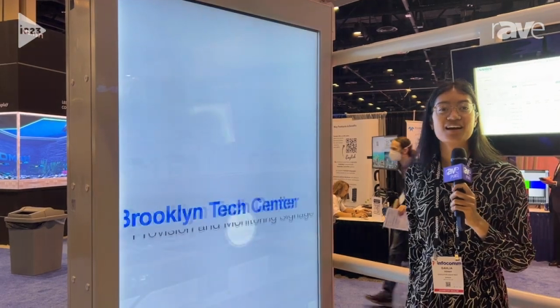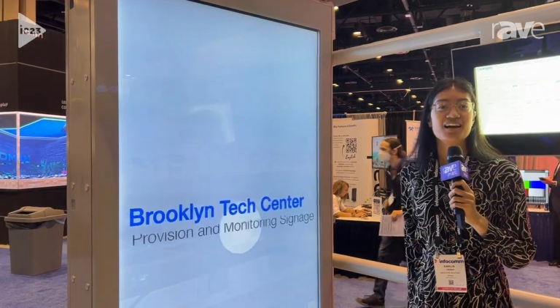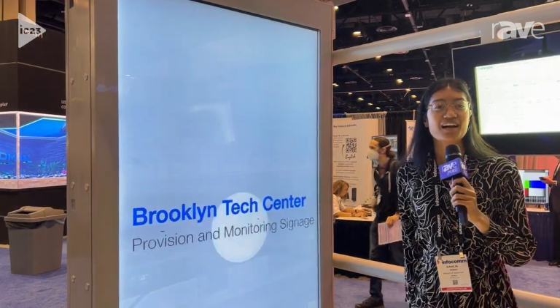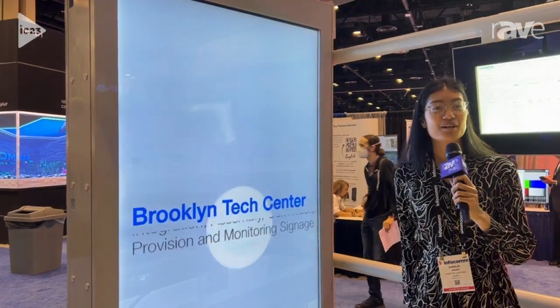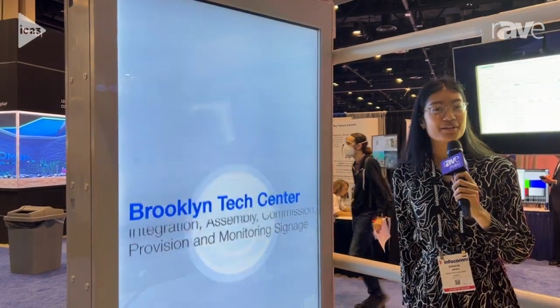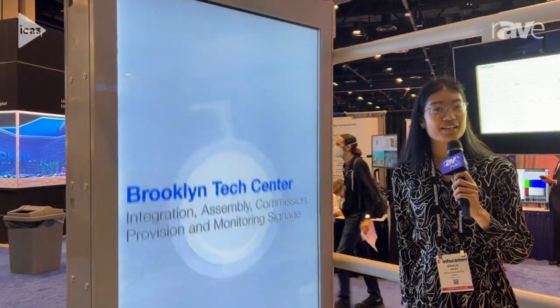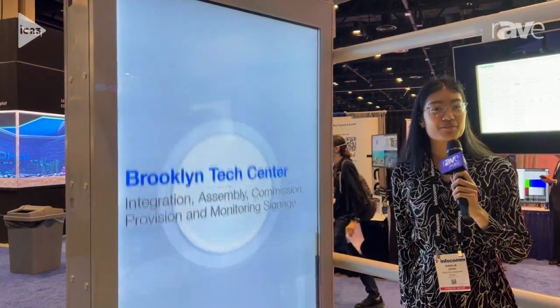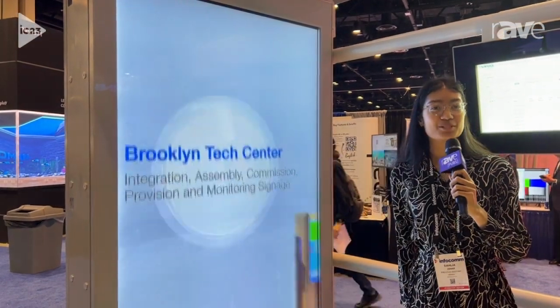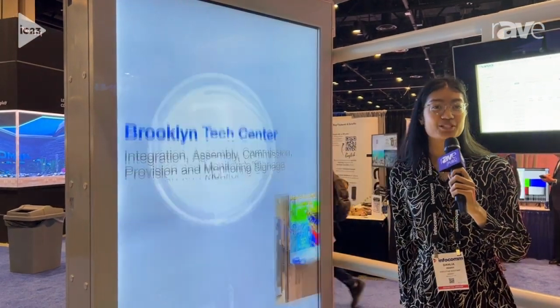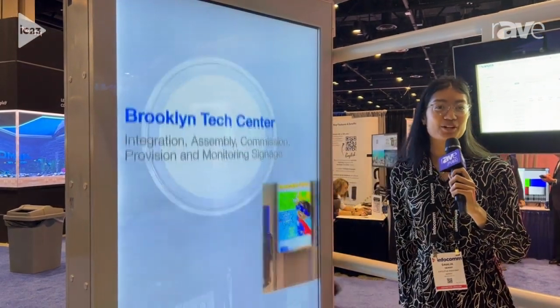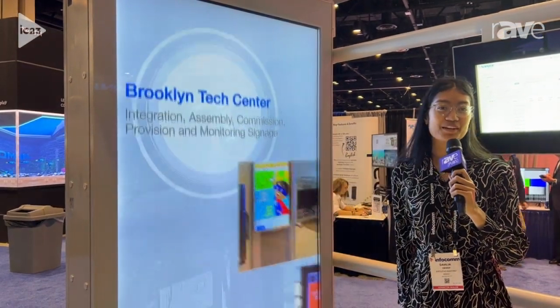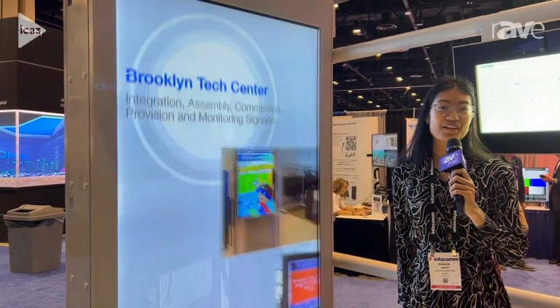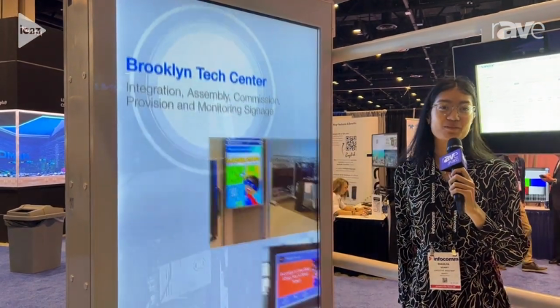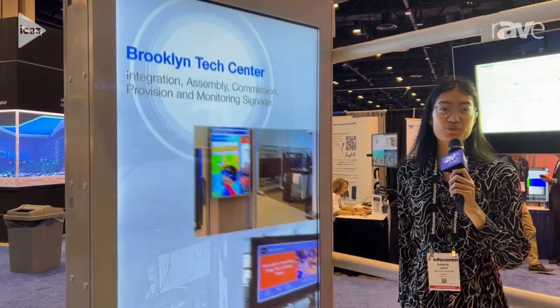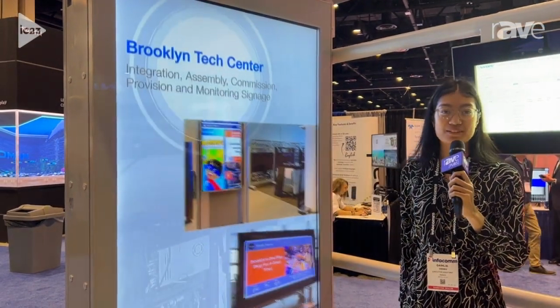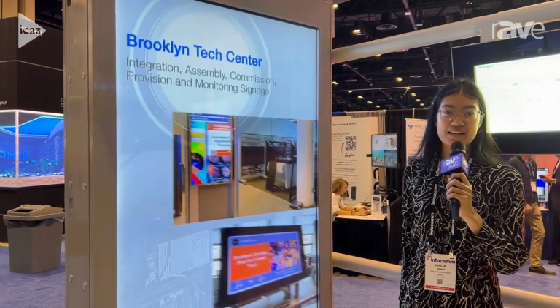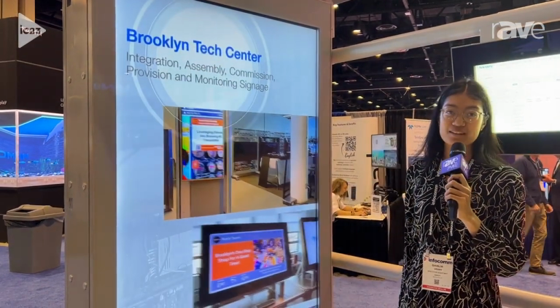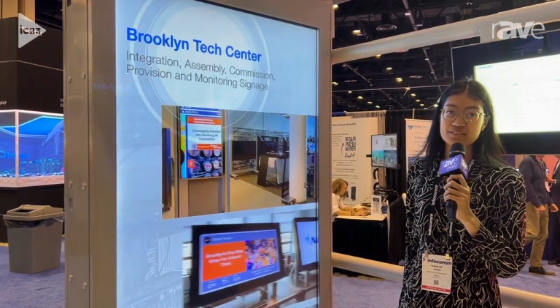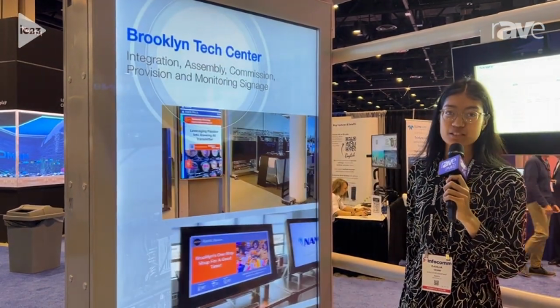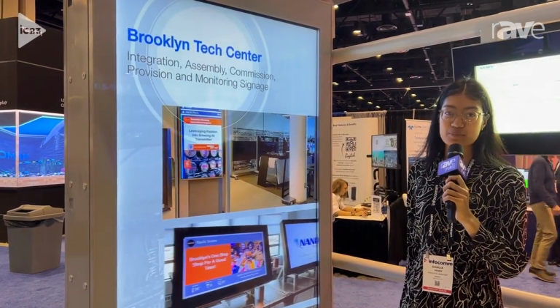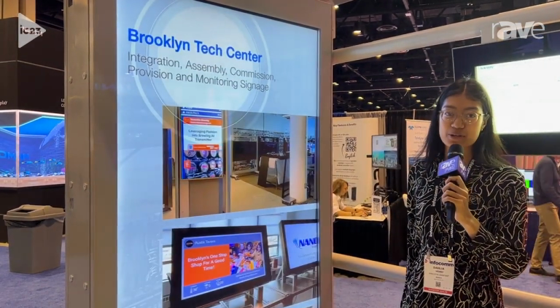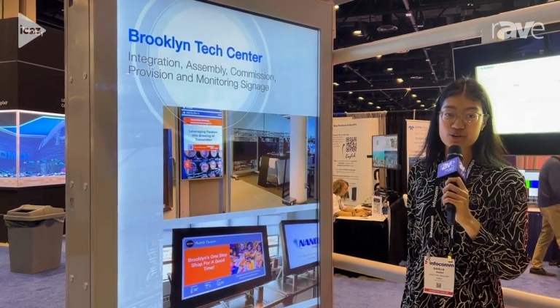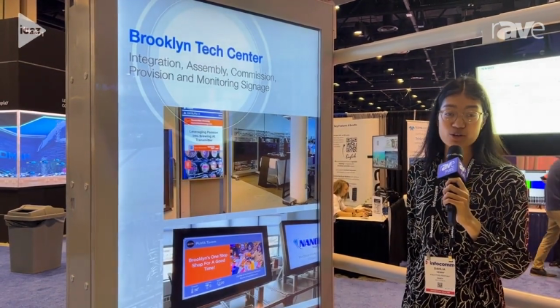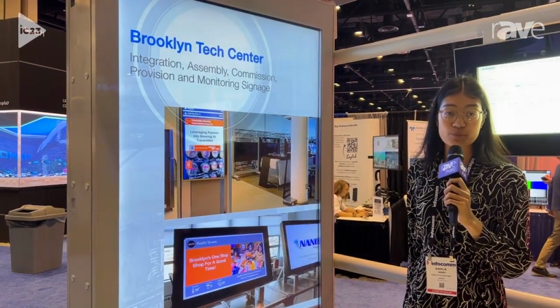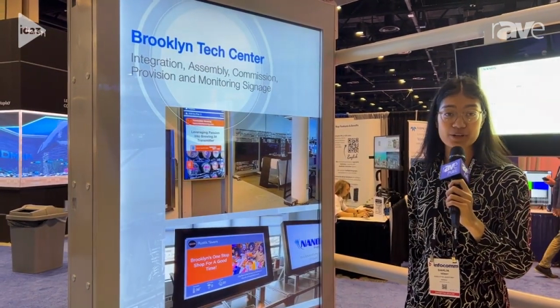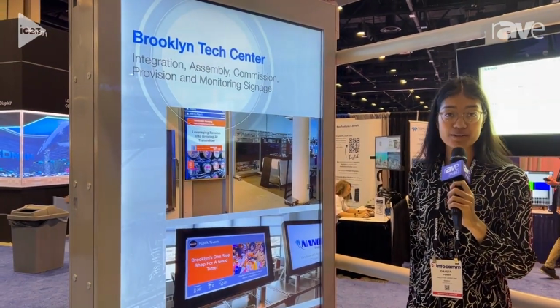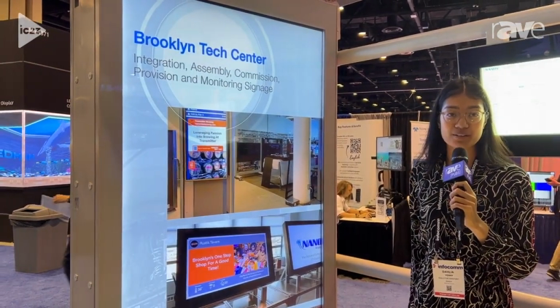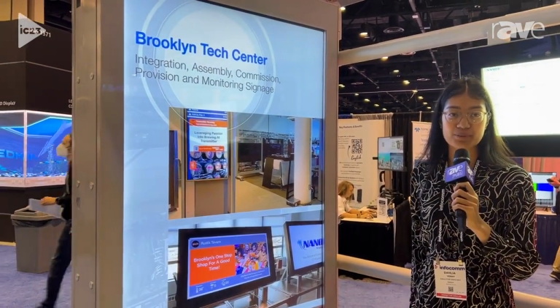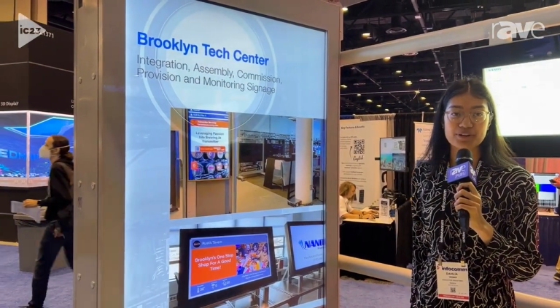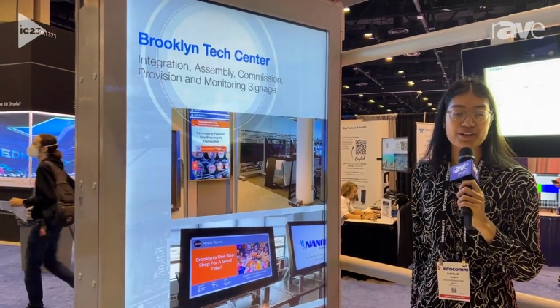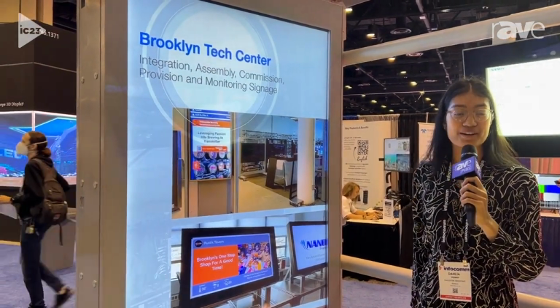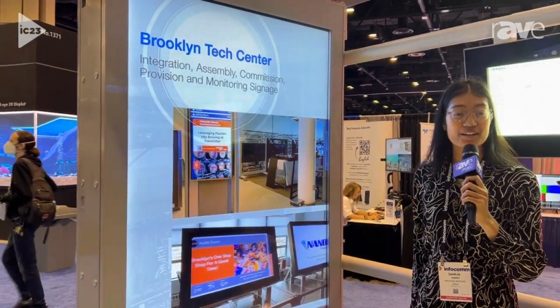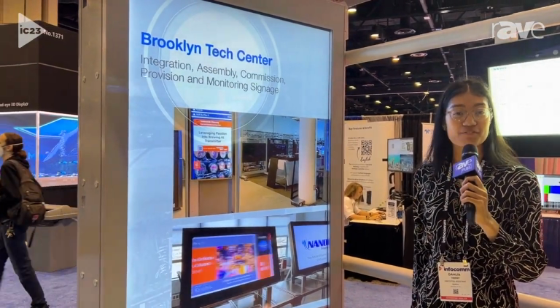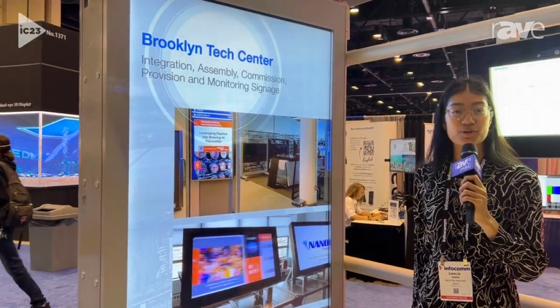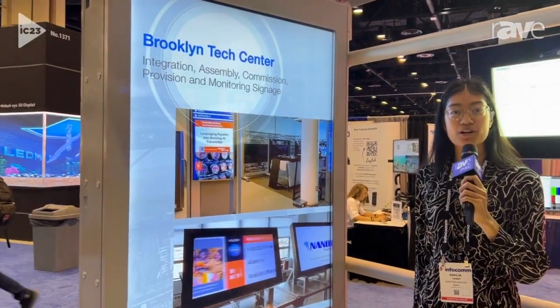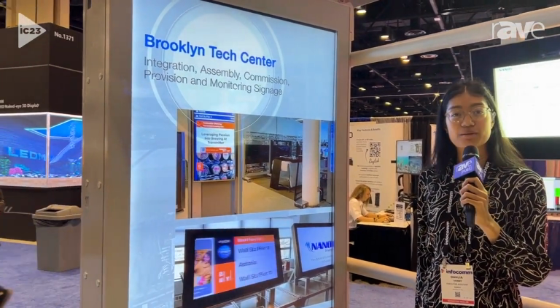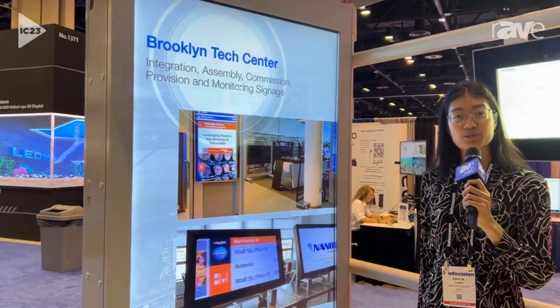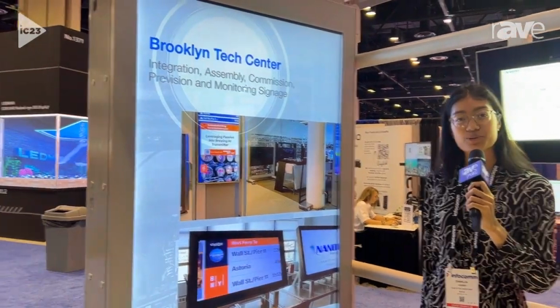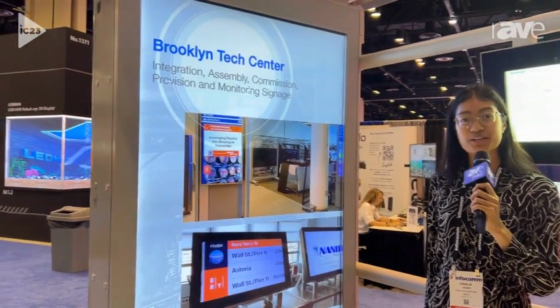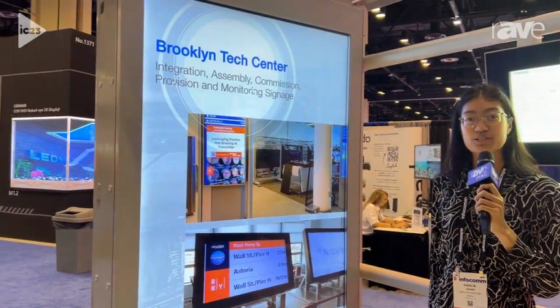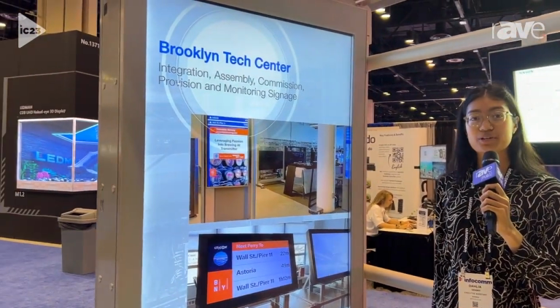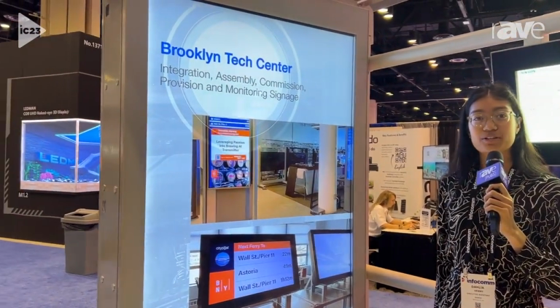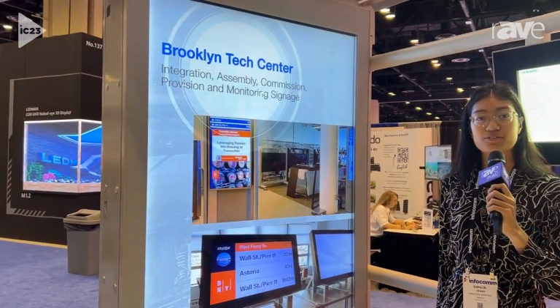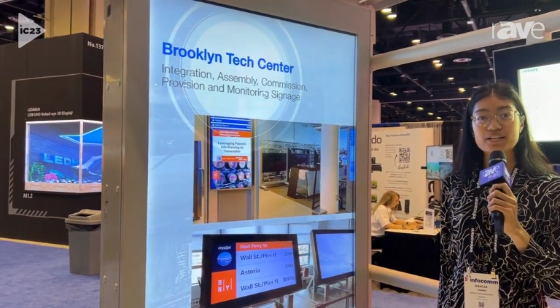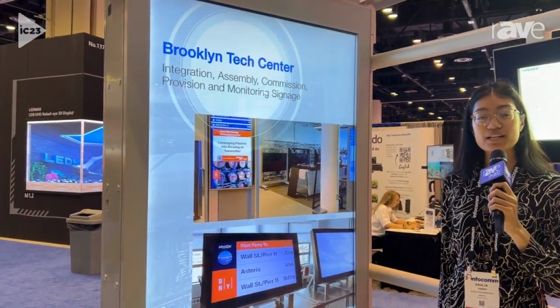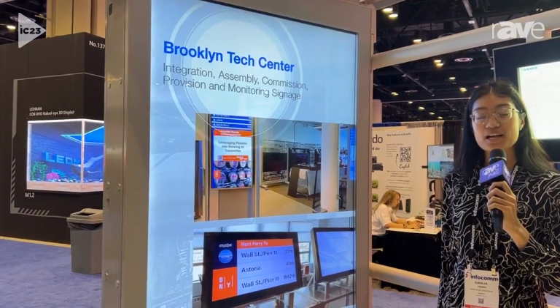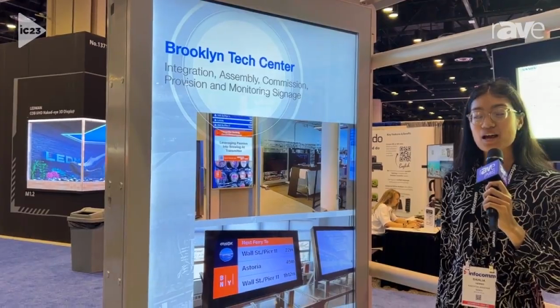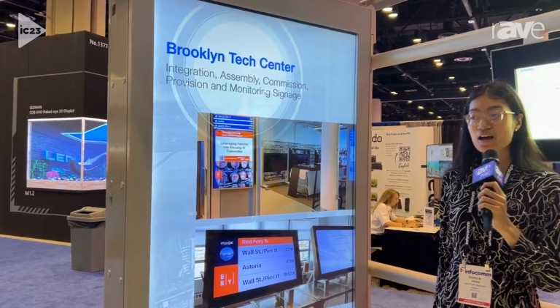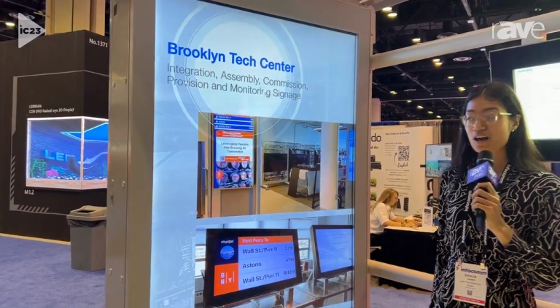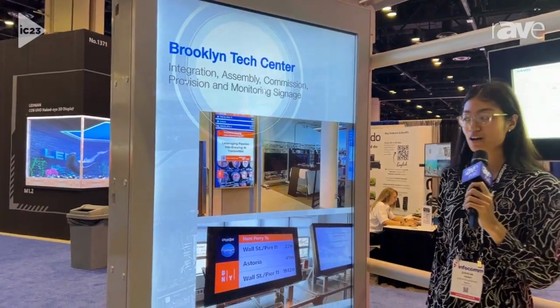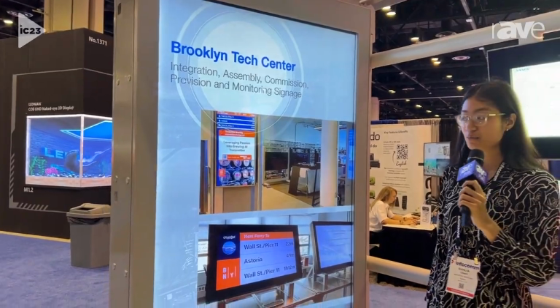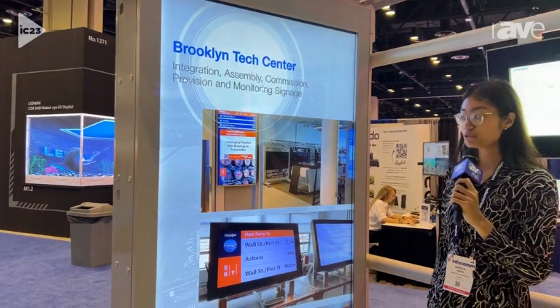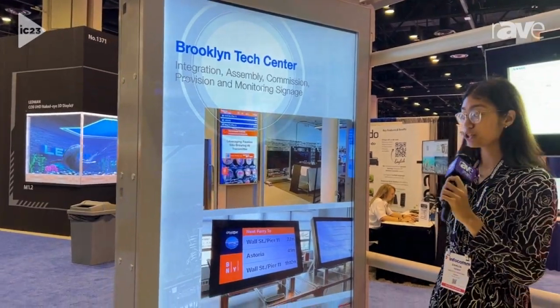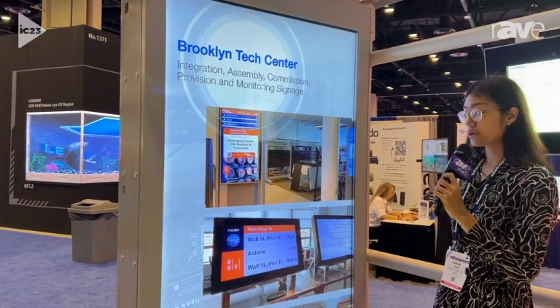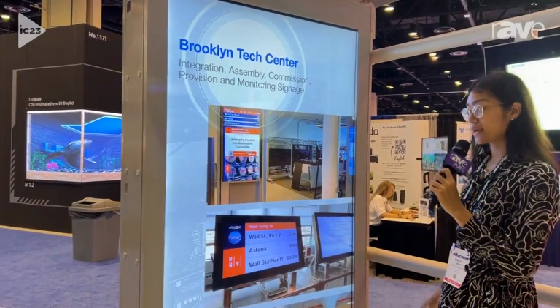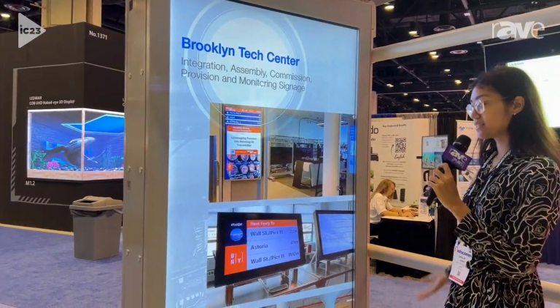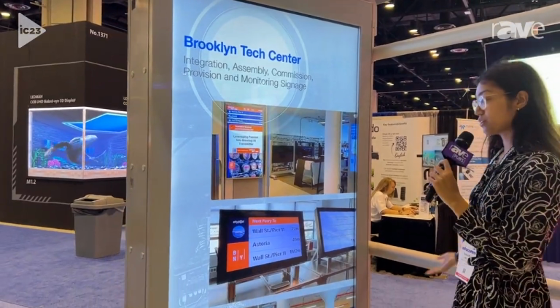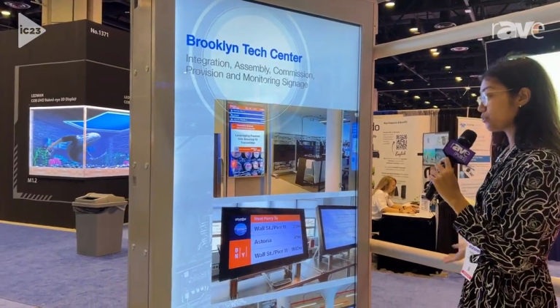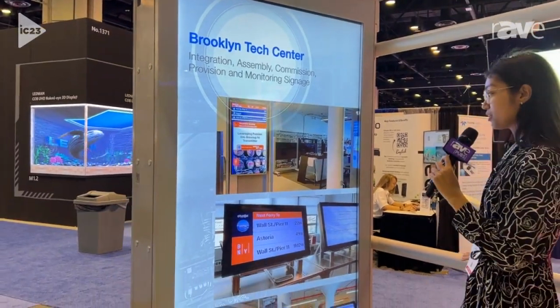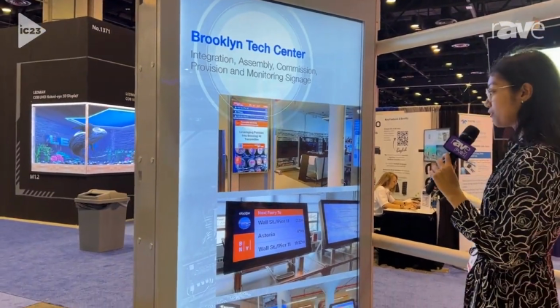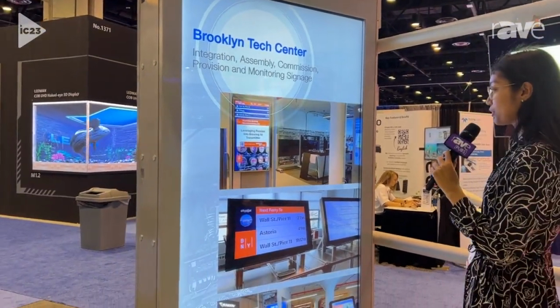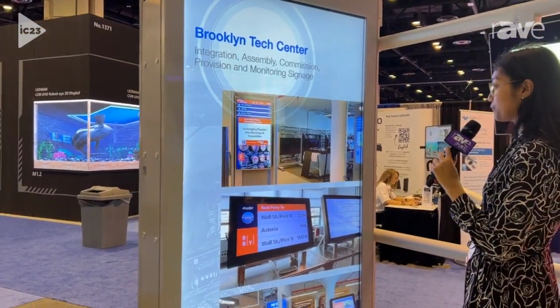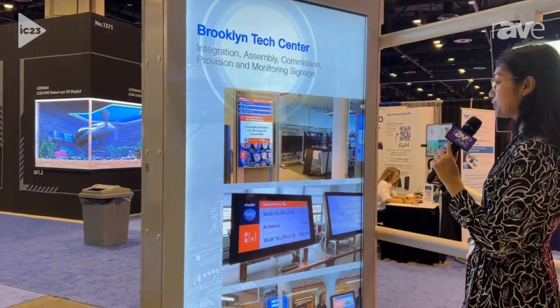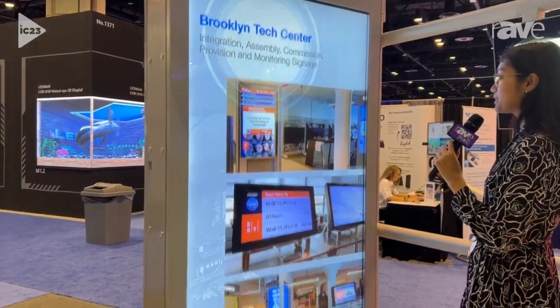Hi, my name is Dahlia. I'm with Nano Display Incorporated and we're here at Invocom 2023 showcasing one of our units.